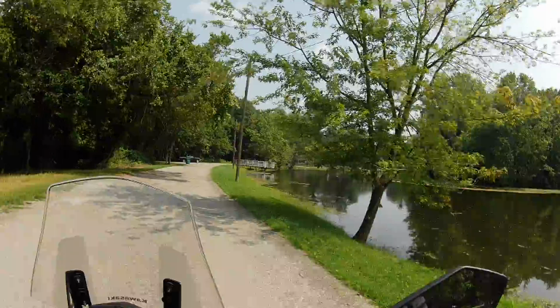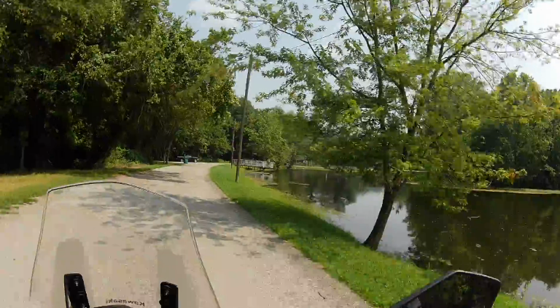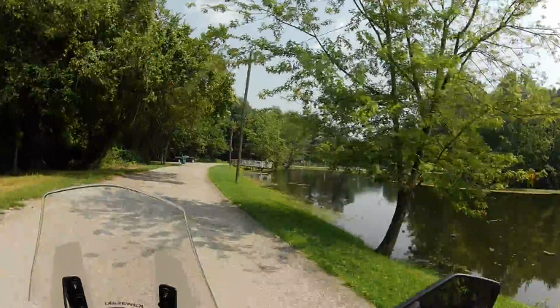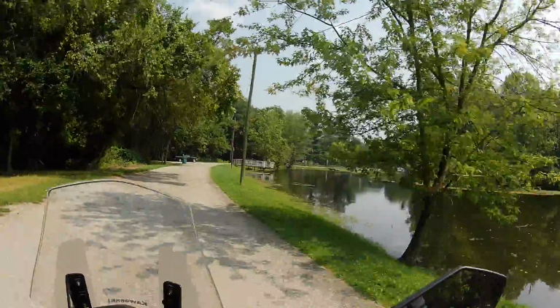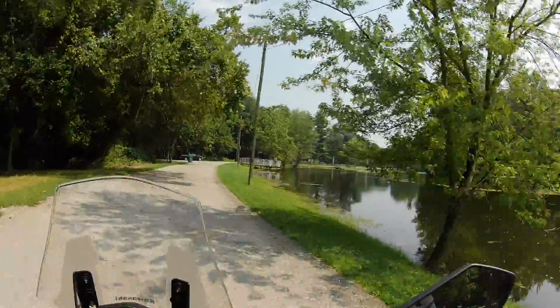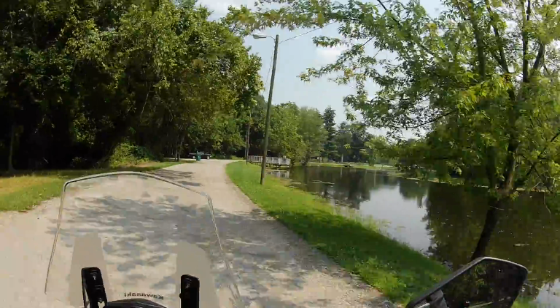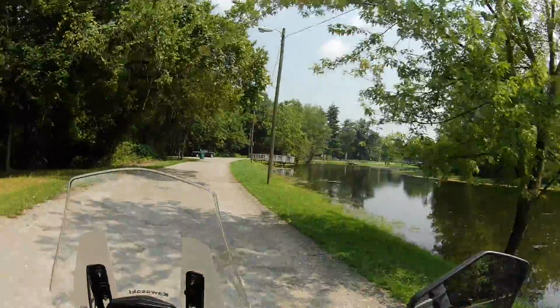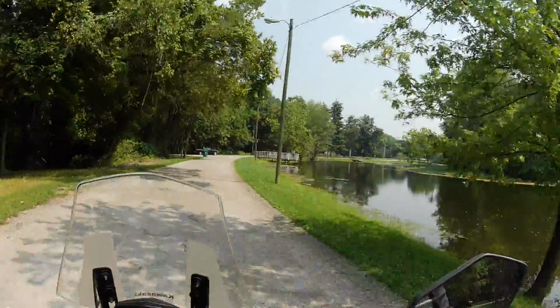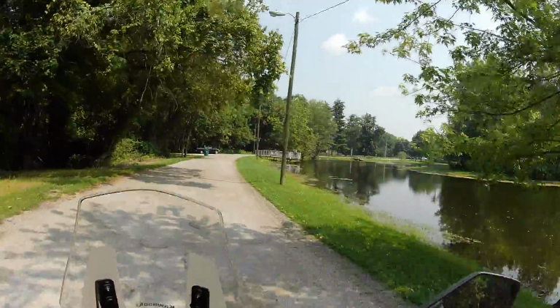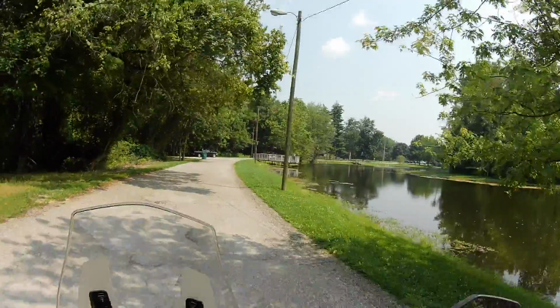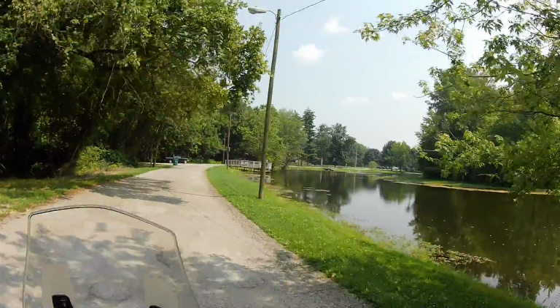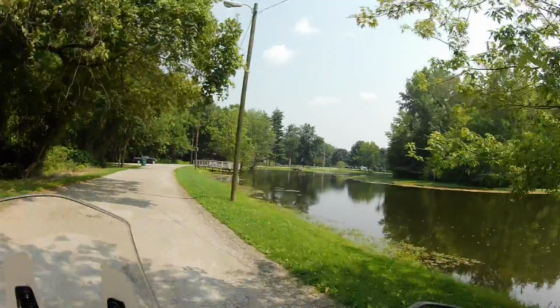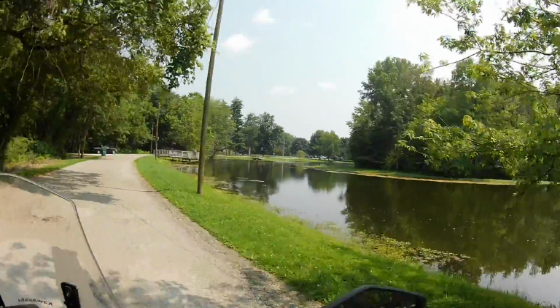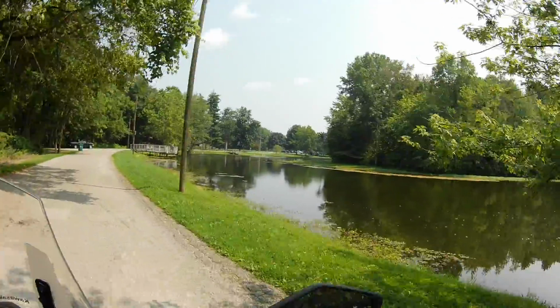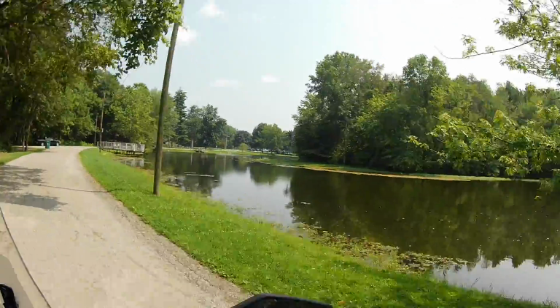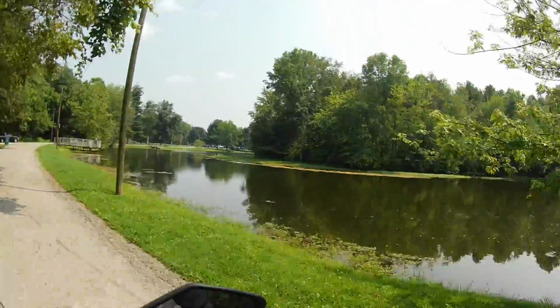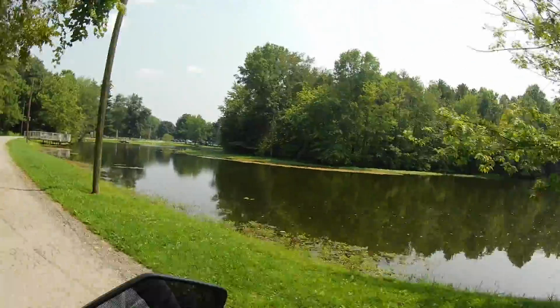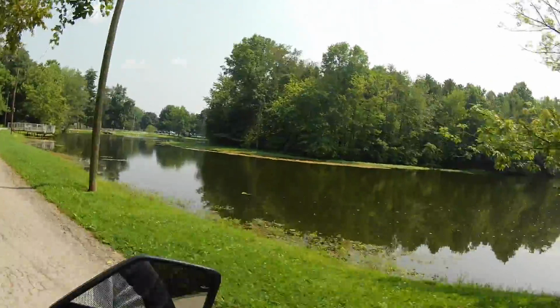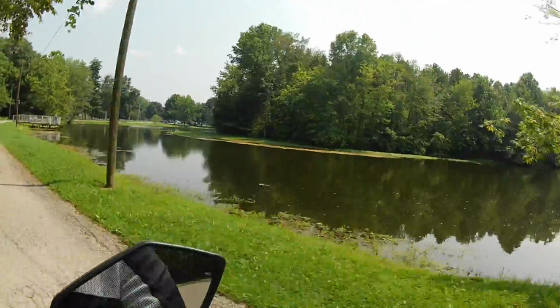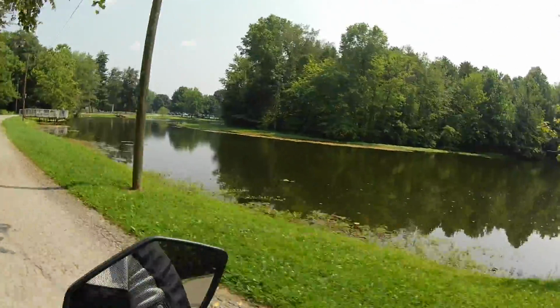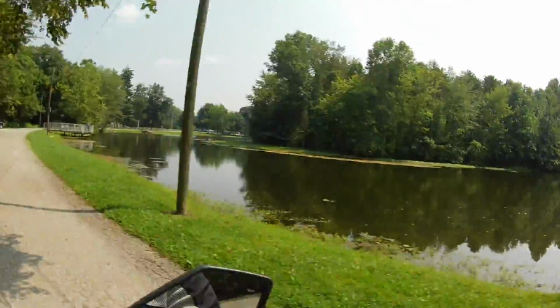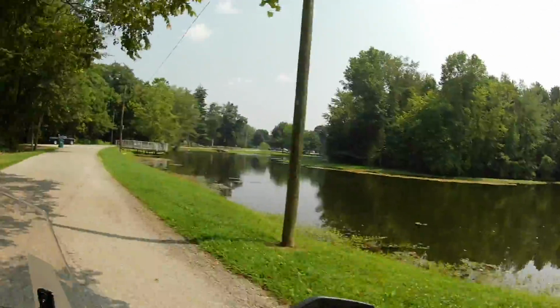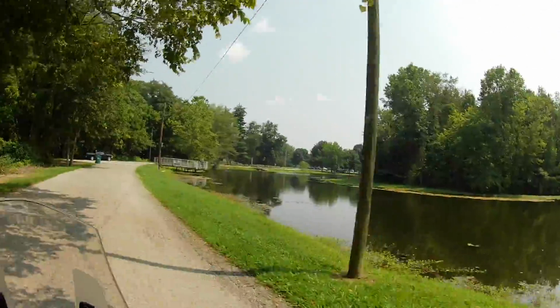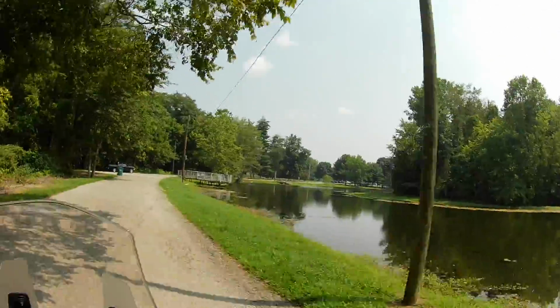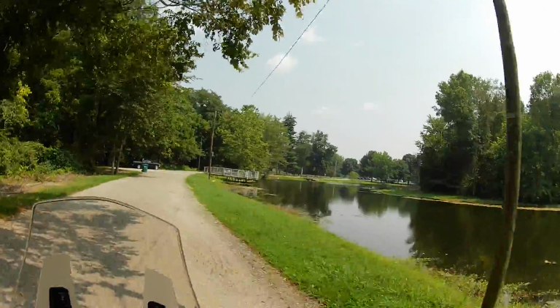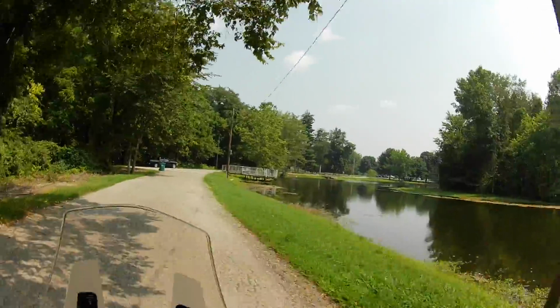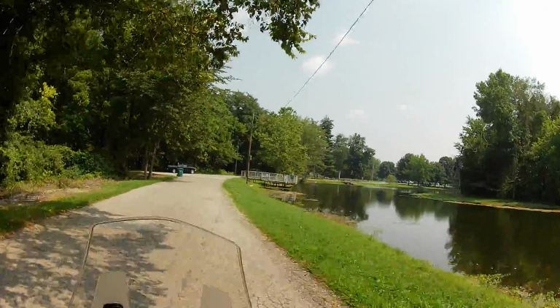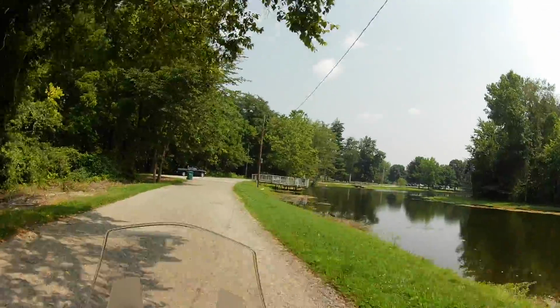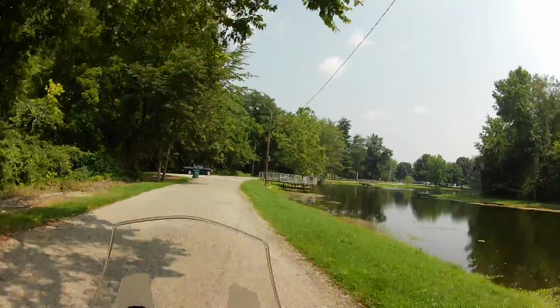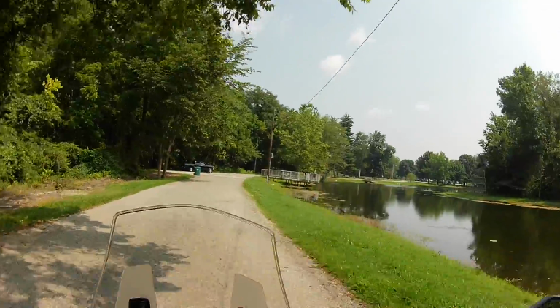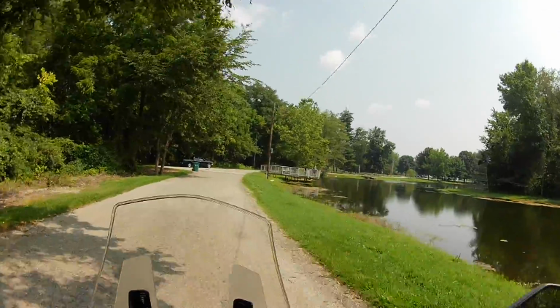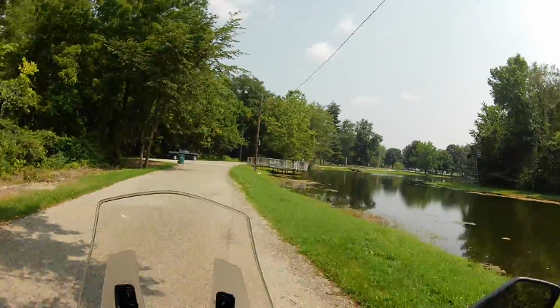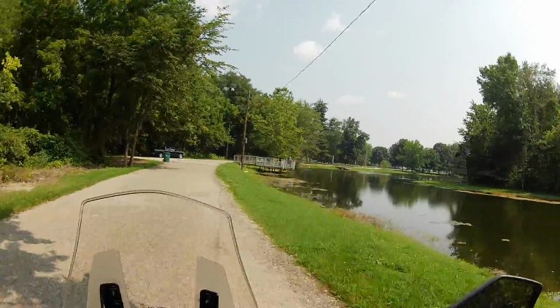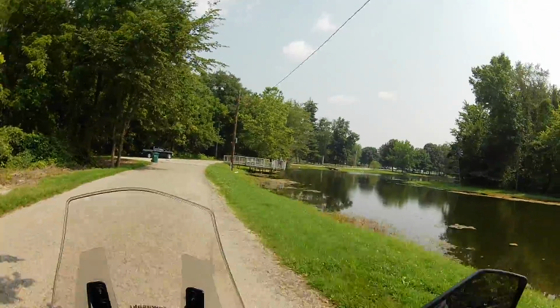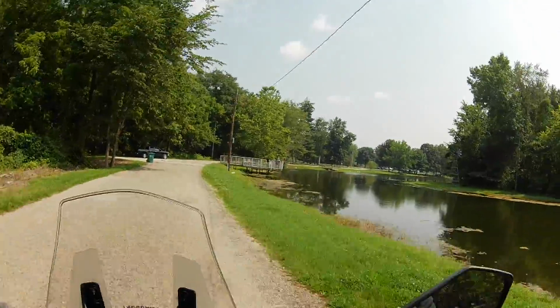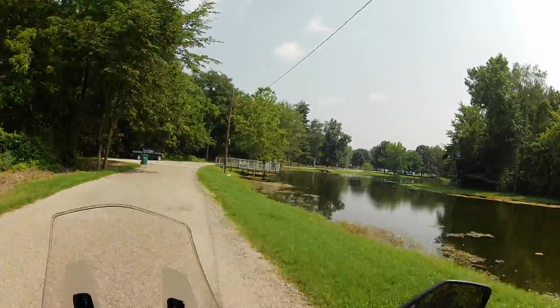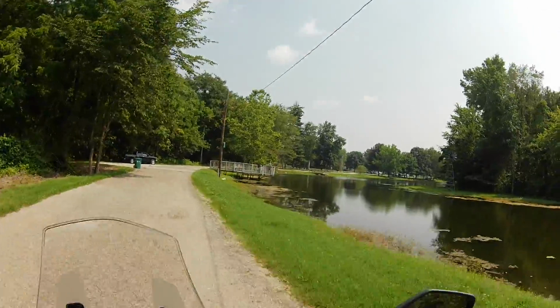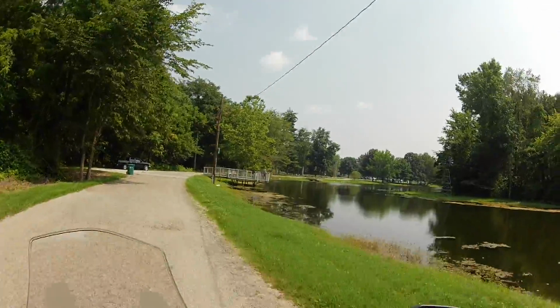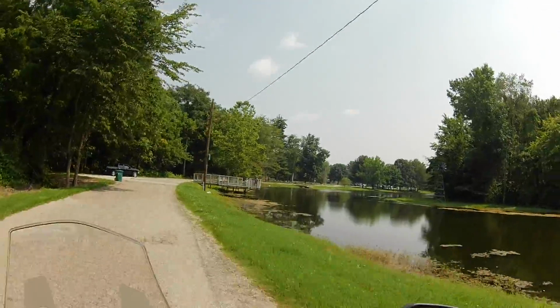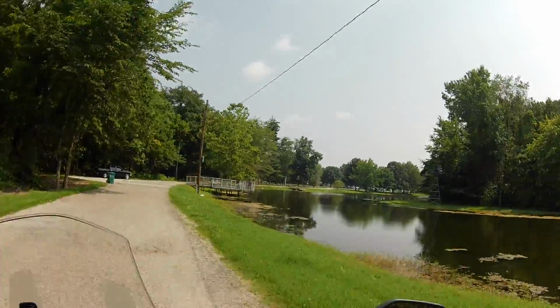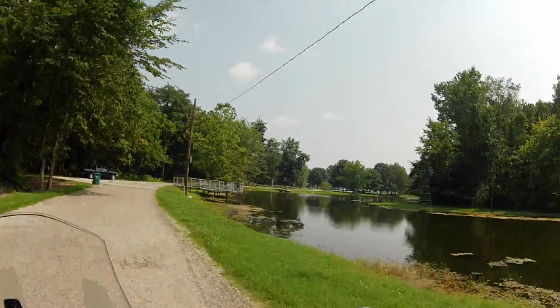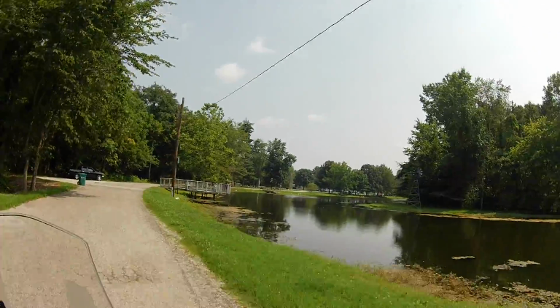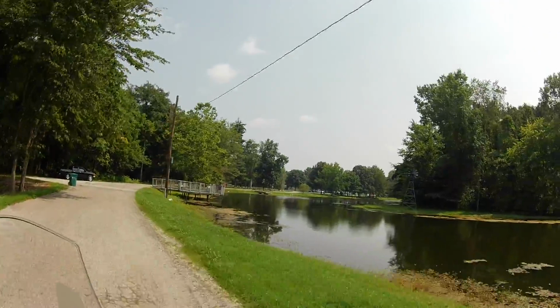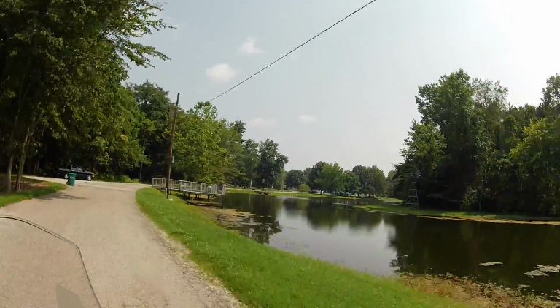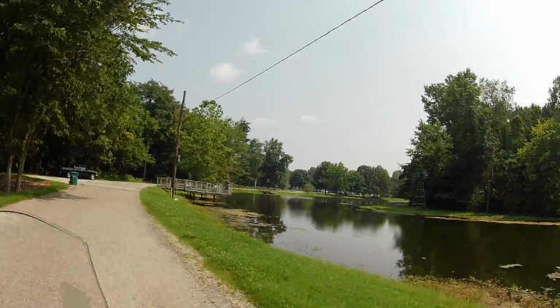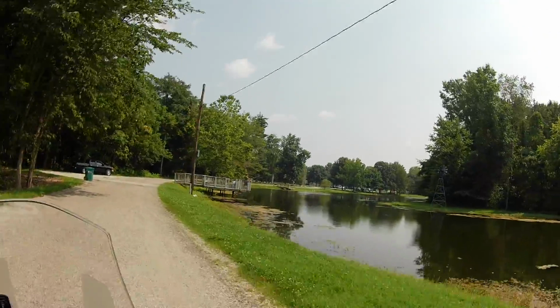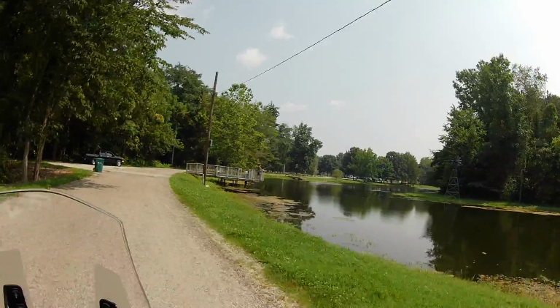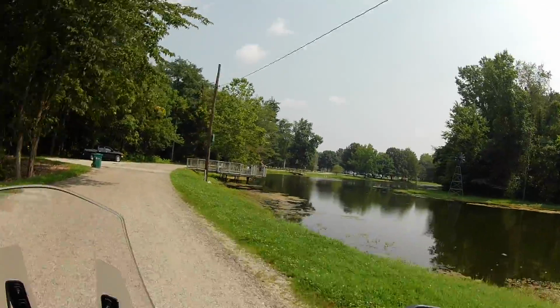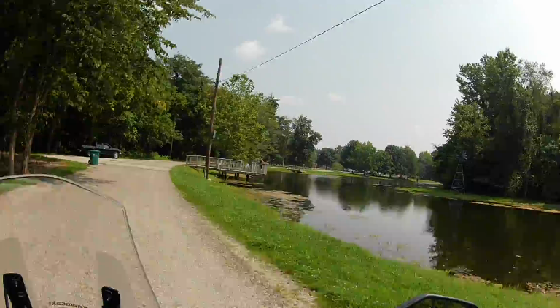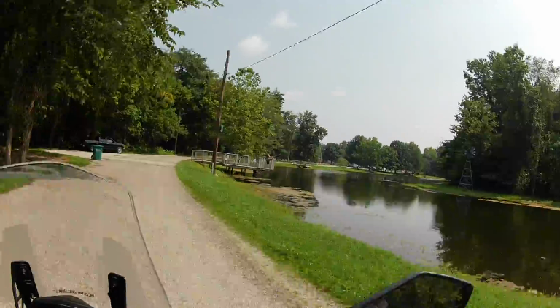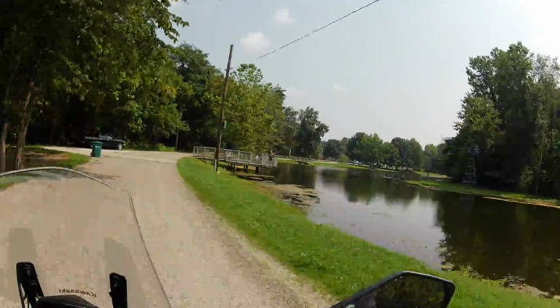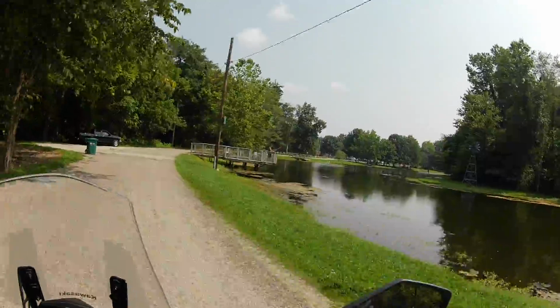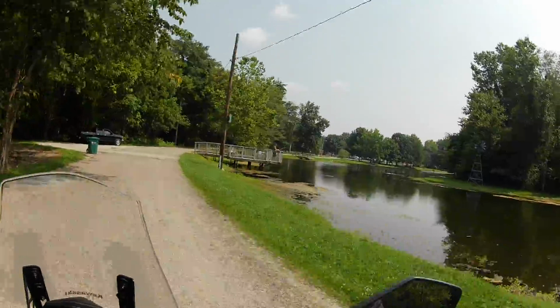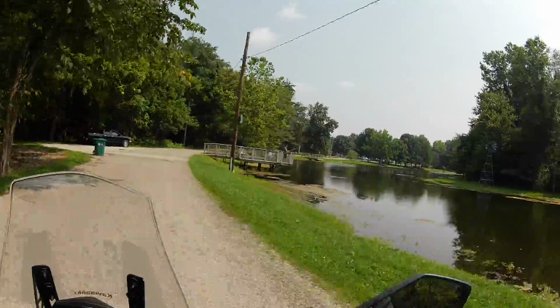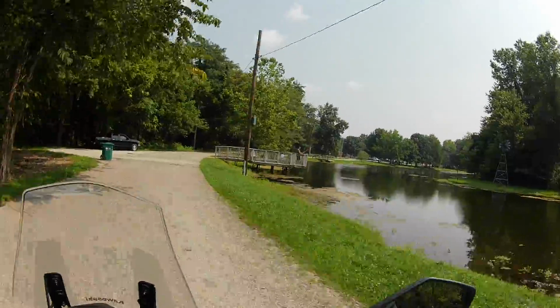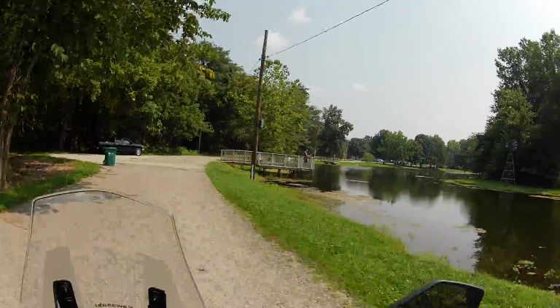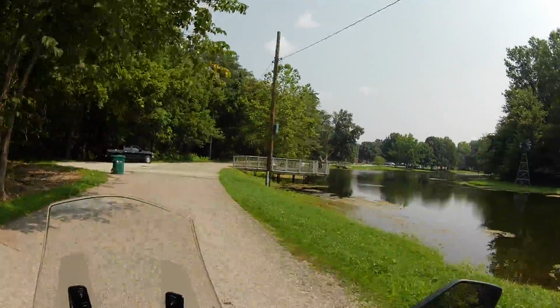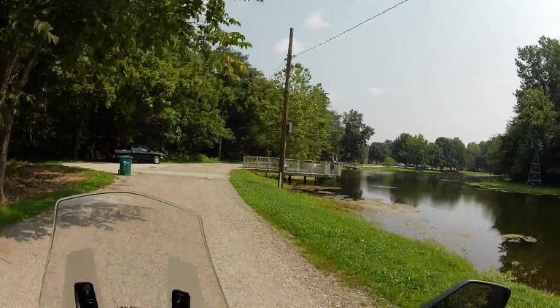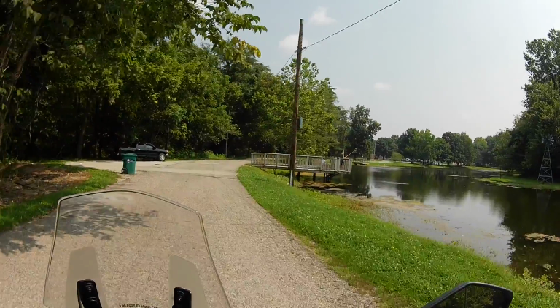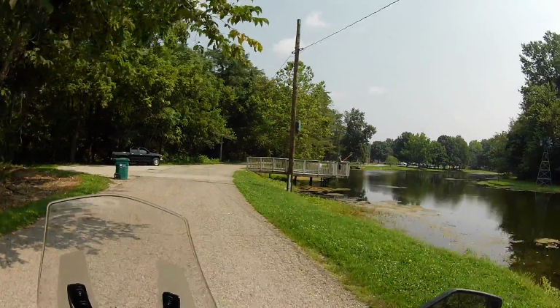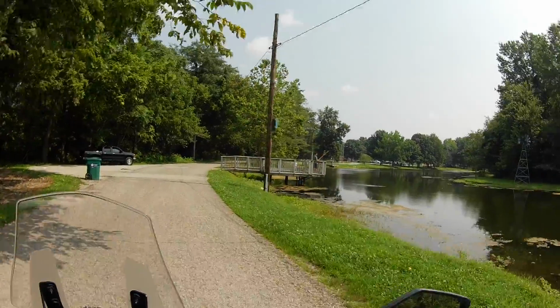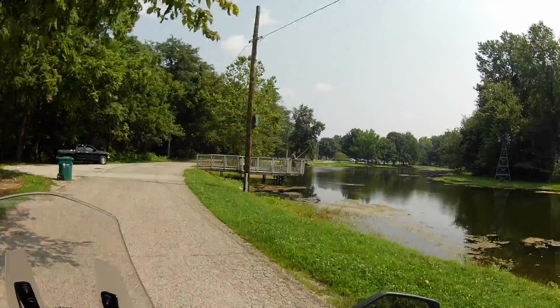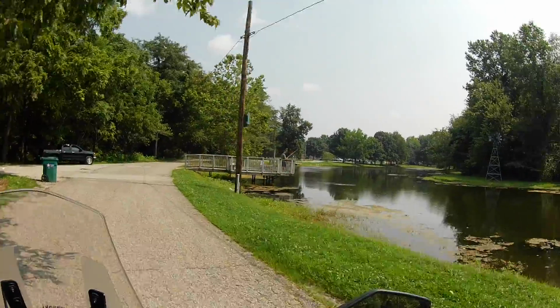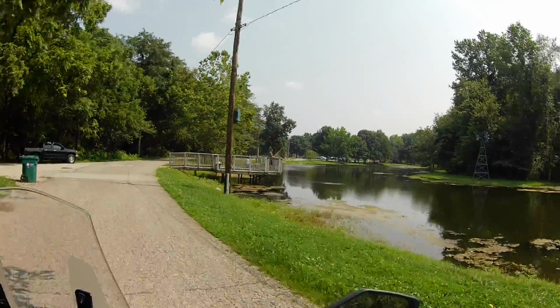Pretty calm day at the park. That wasn't a very good cast.